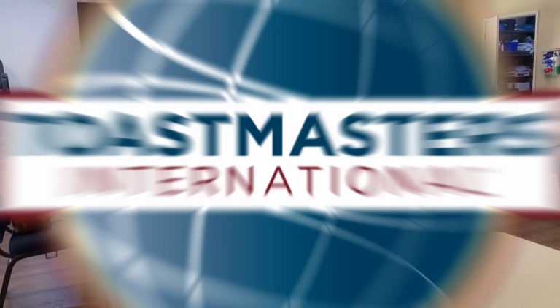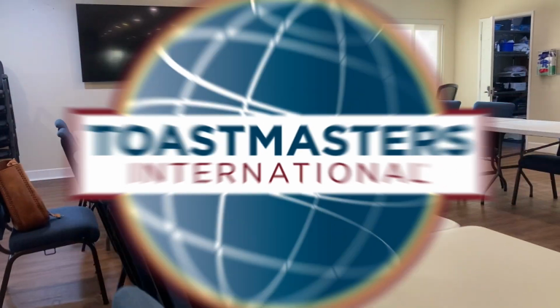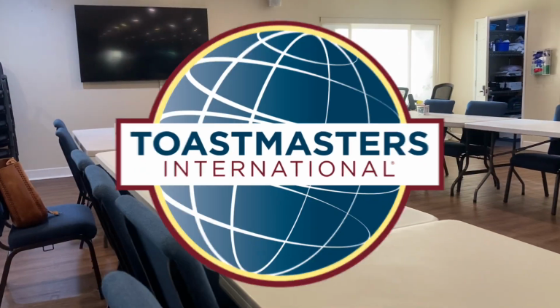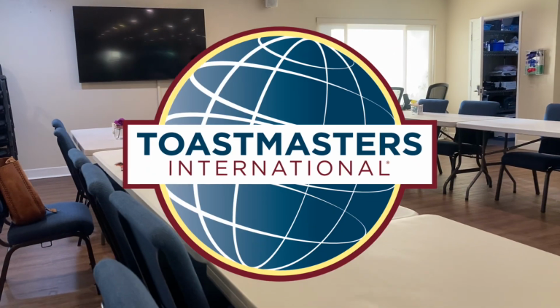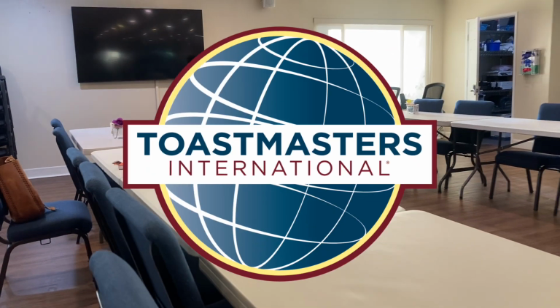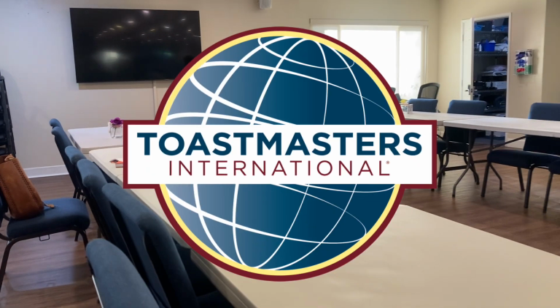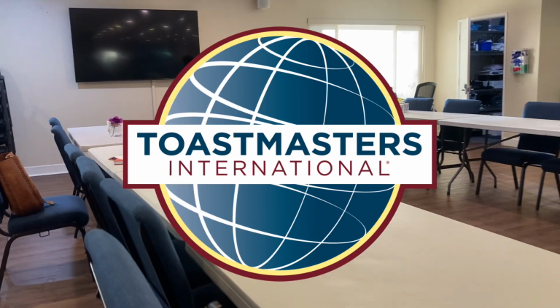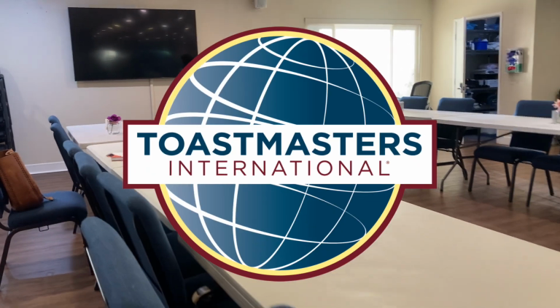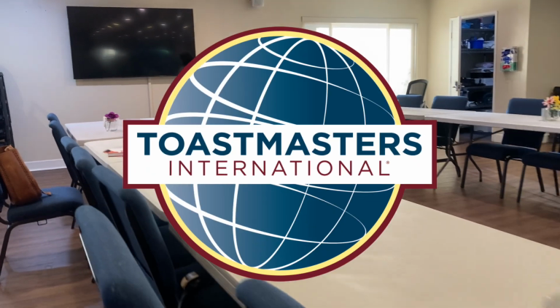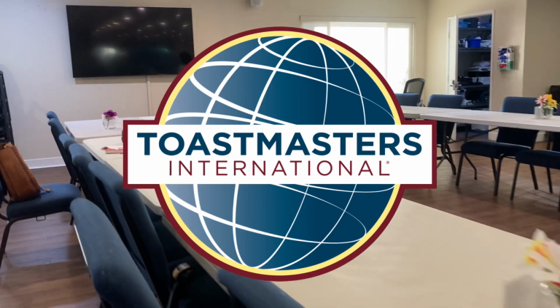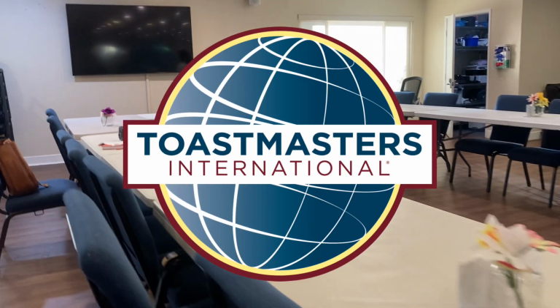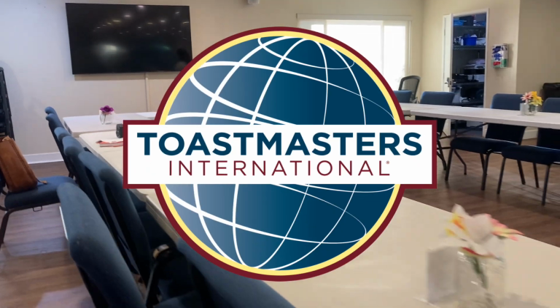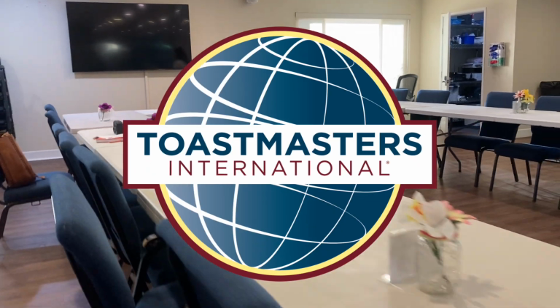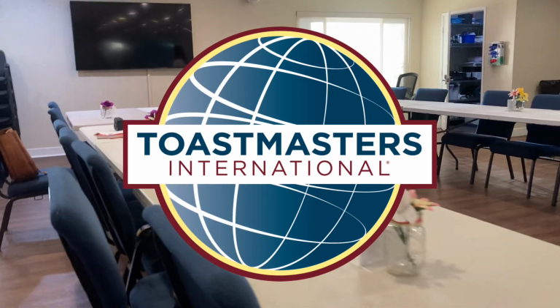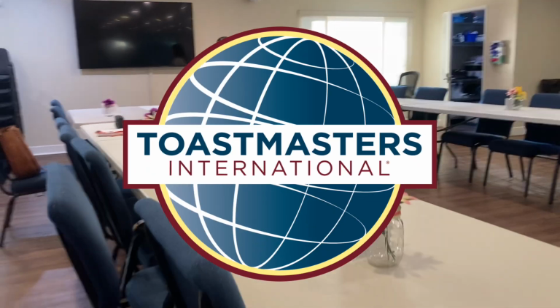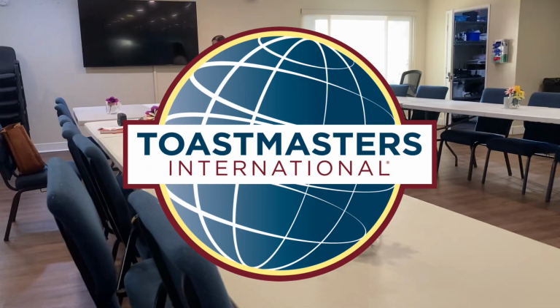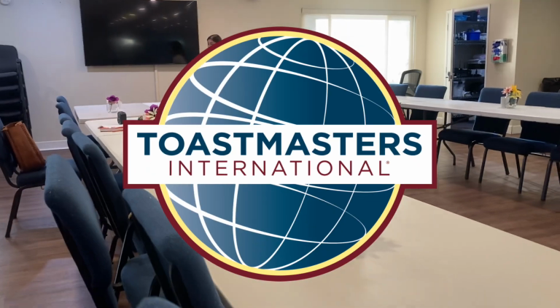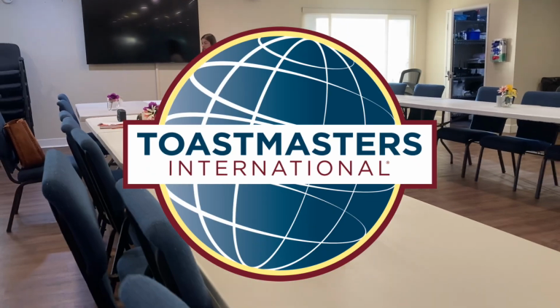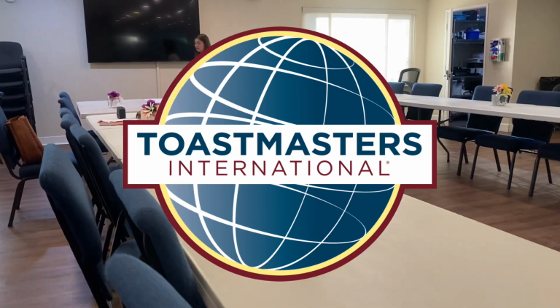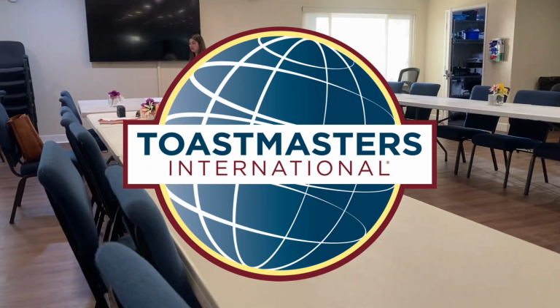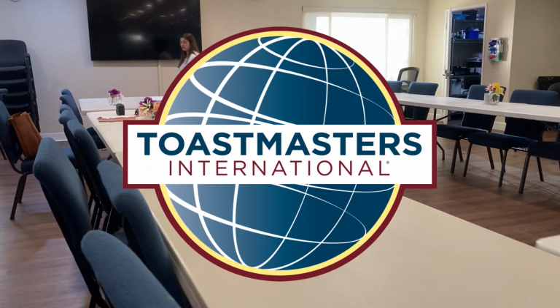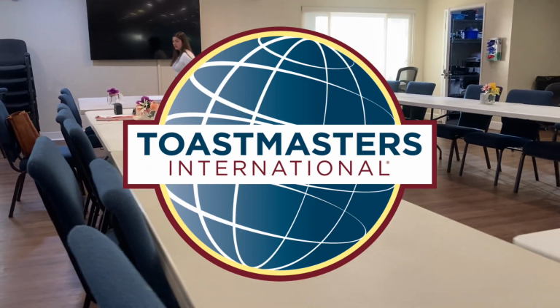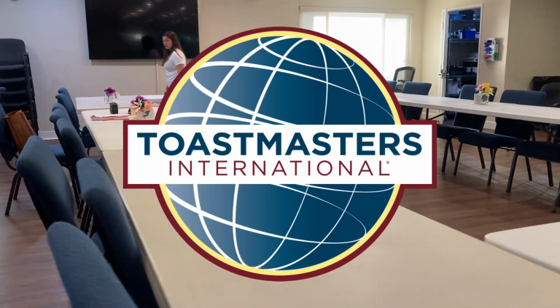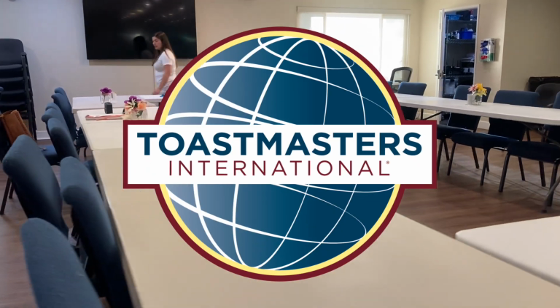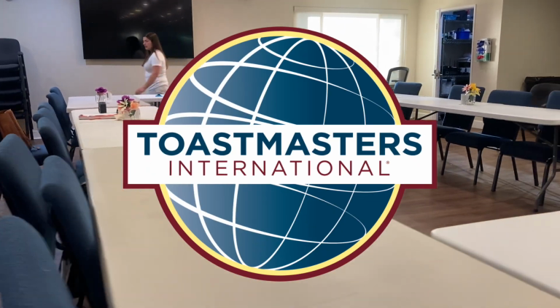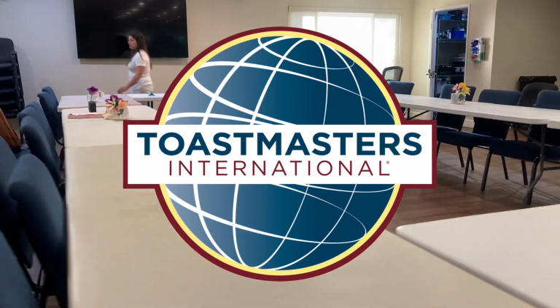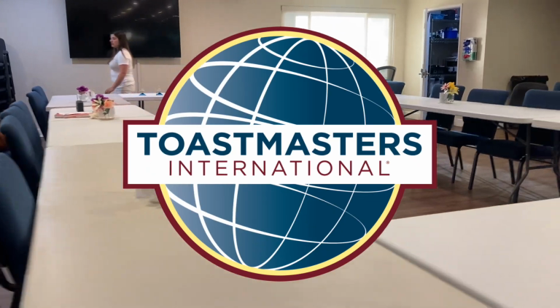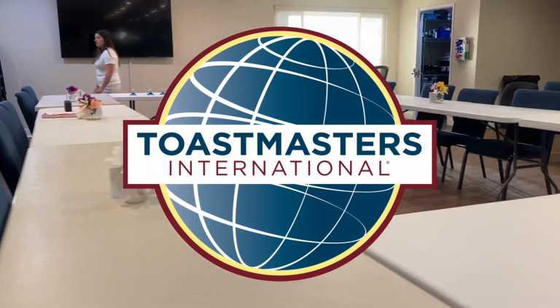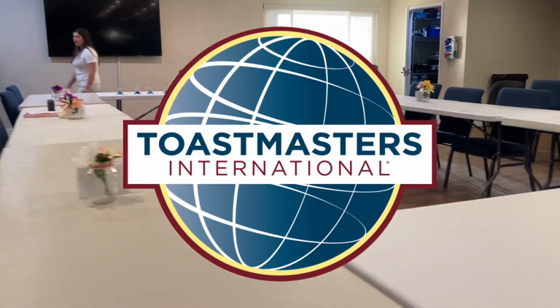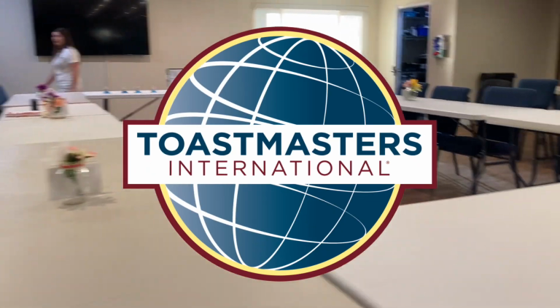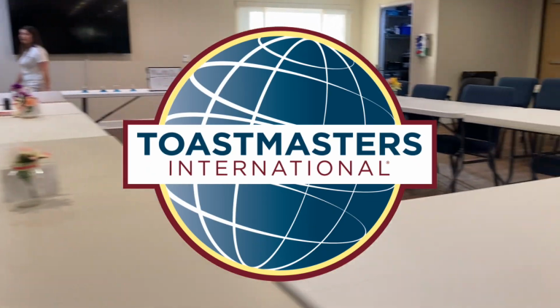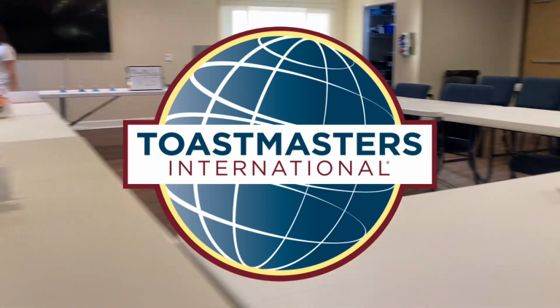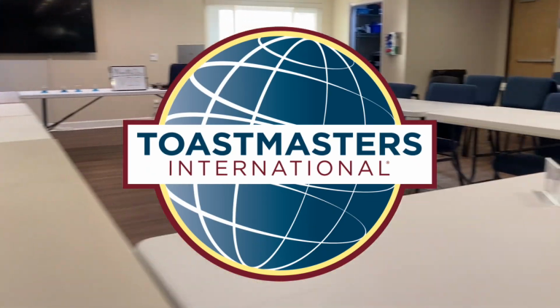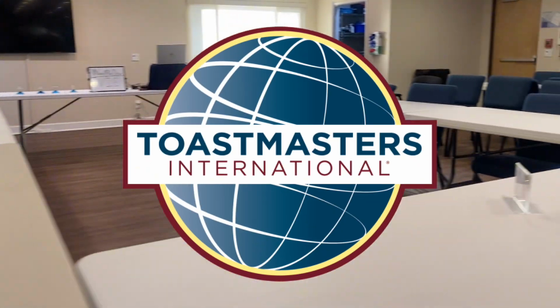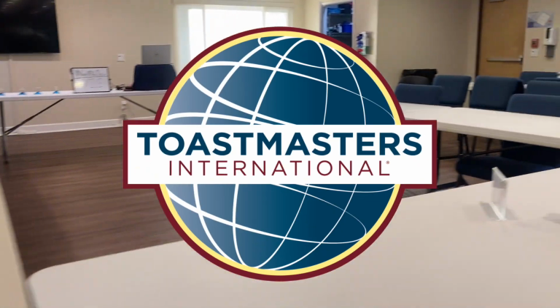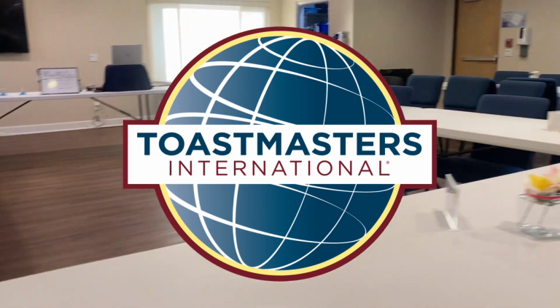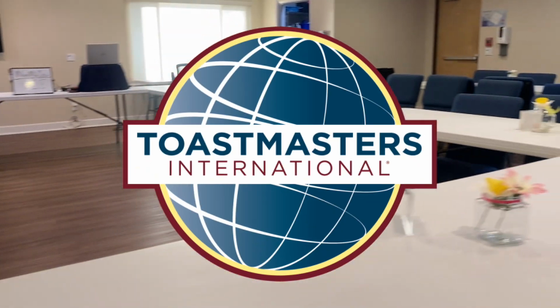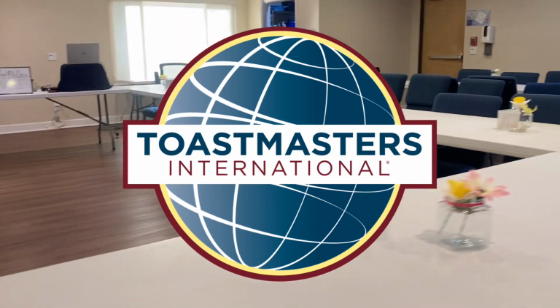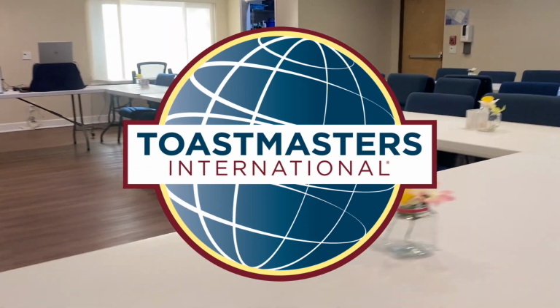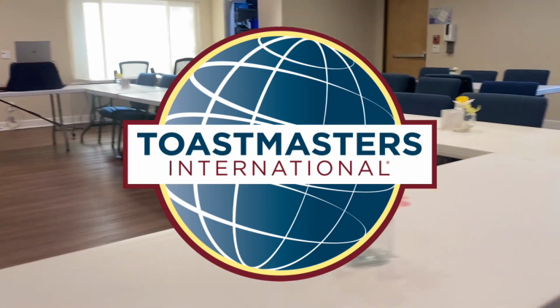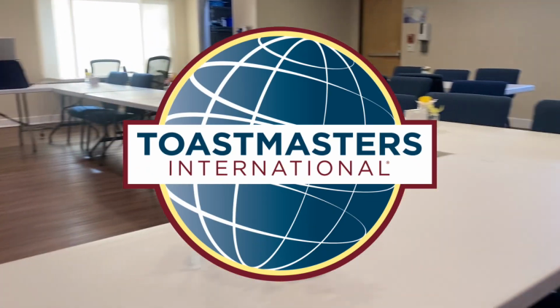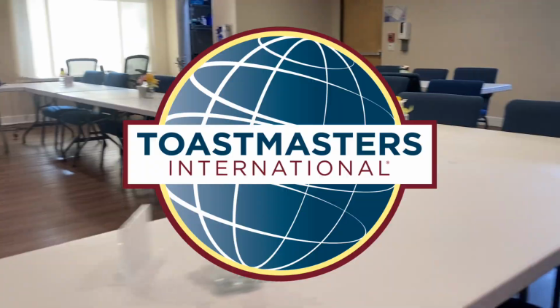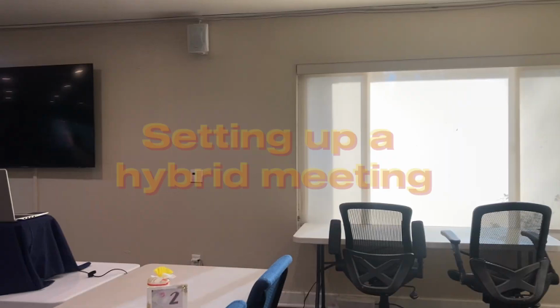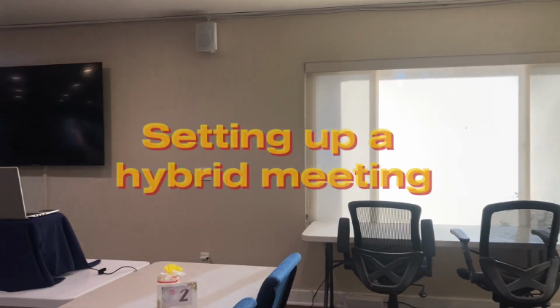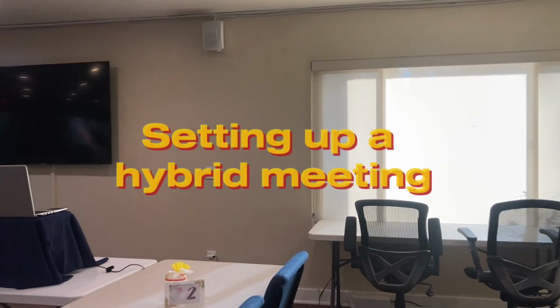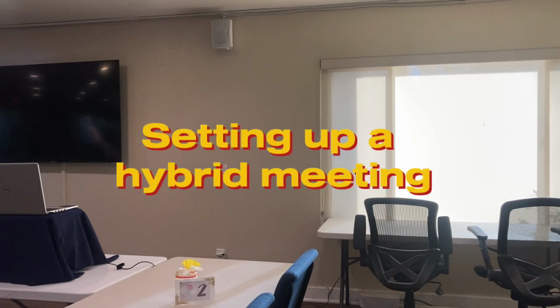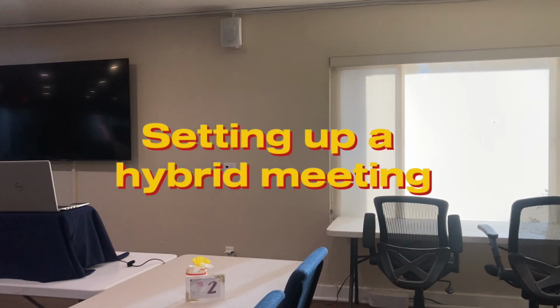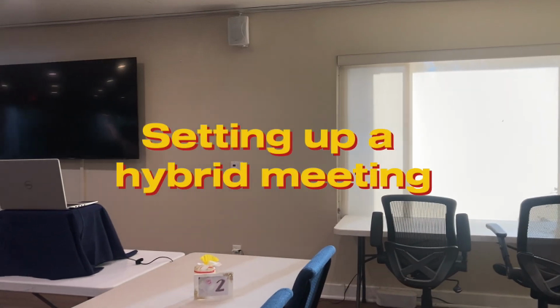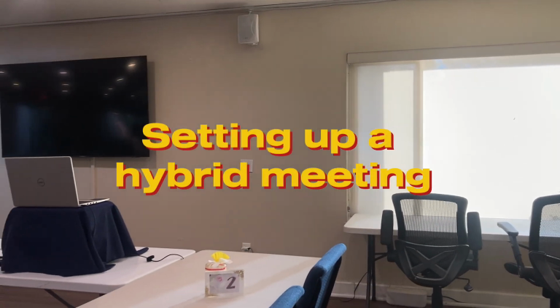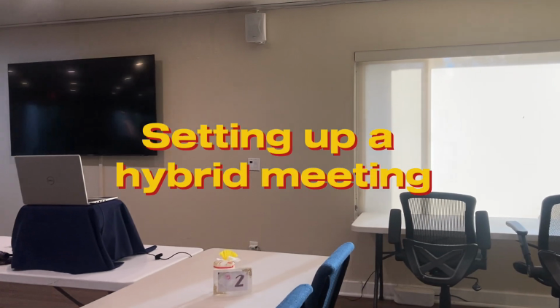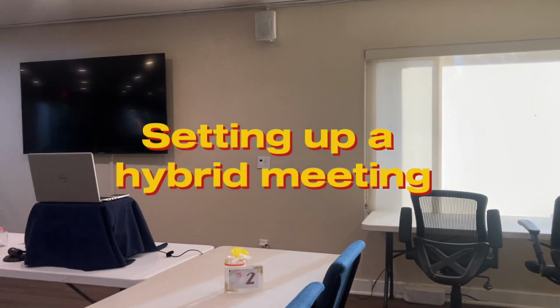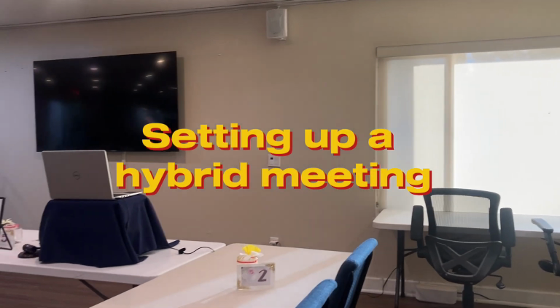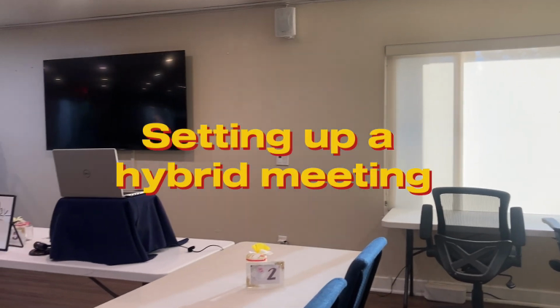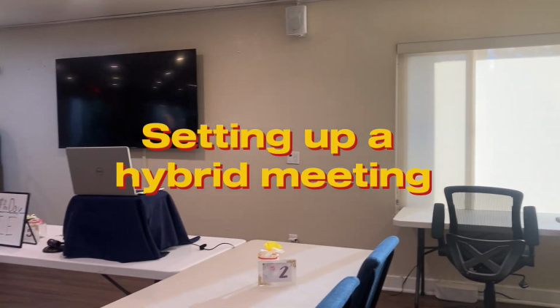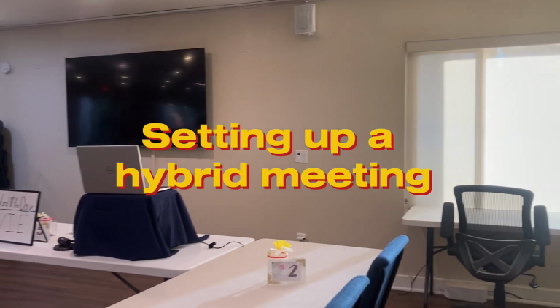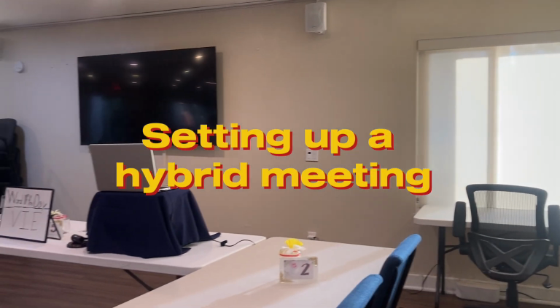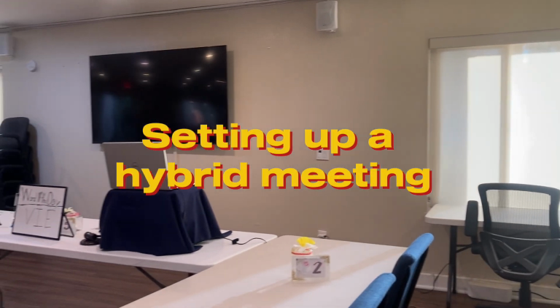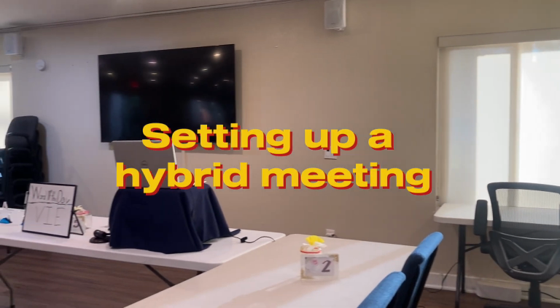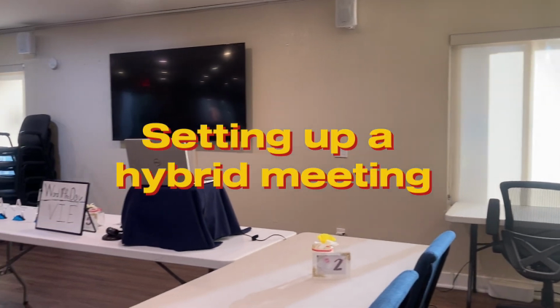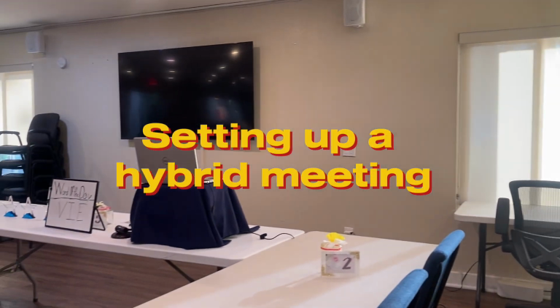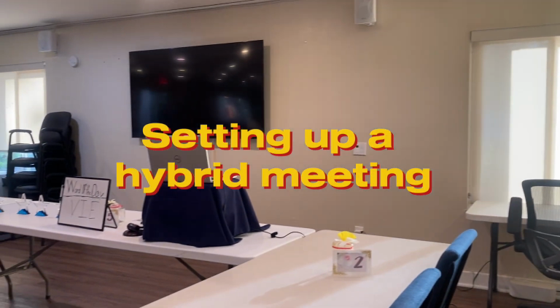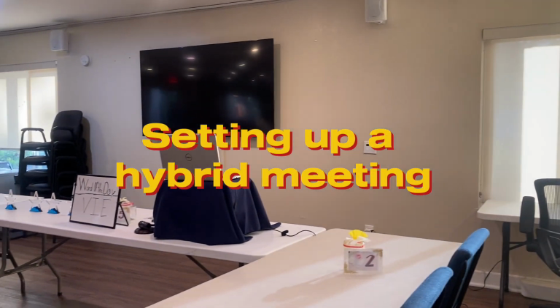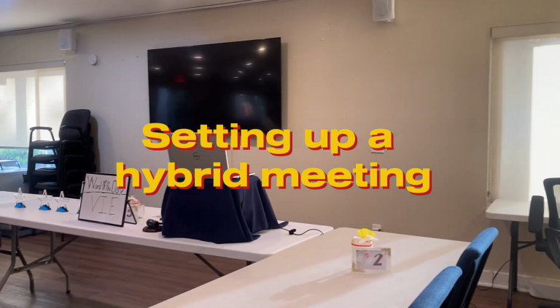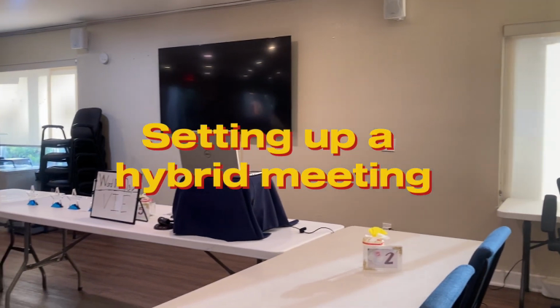Greetings! This is the current Vice President of Membership of Chula Vista Toastmasters. Today we want to show you how to set up the lectern.